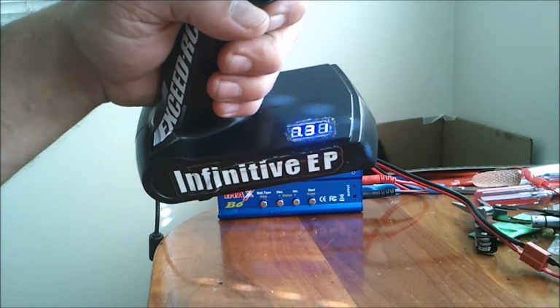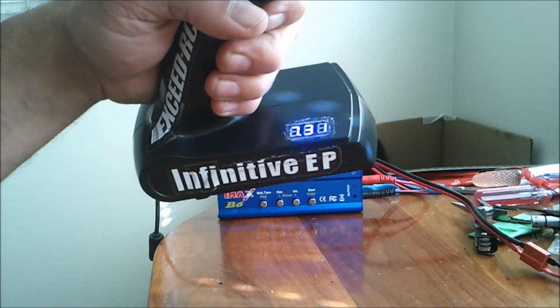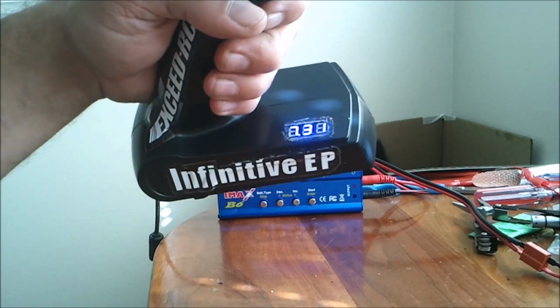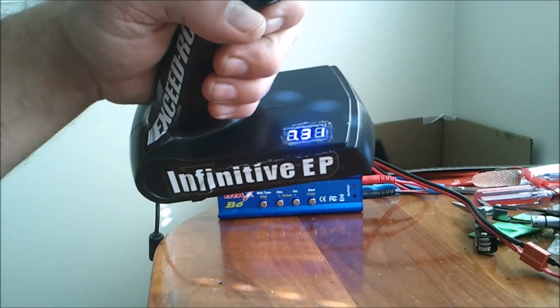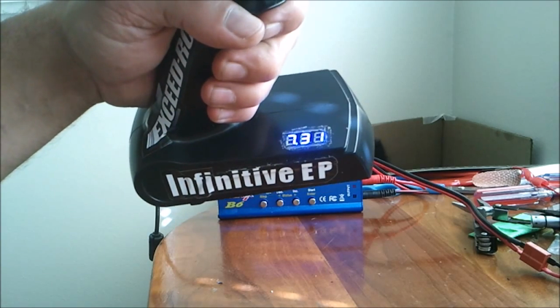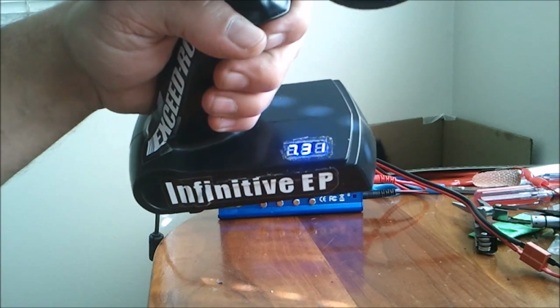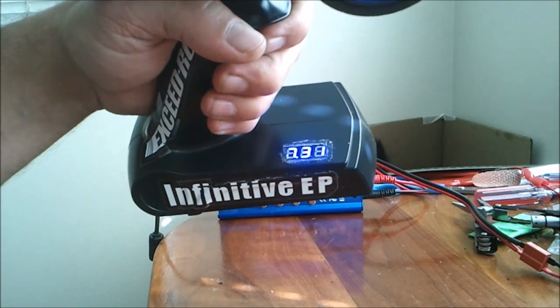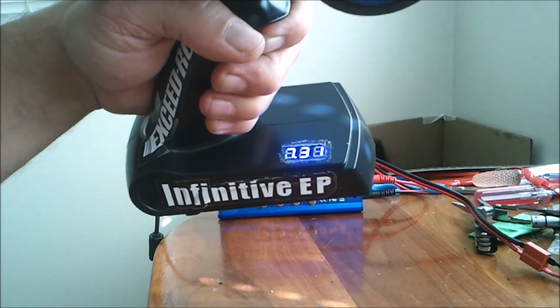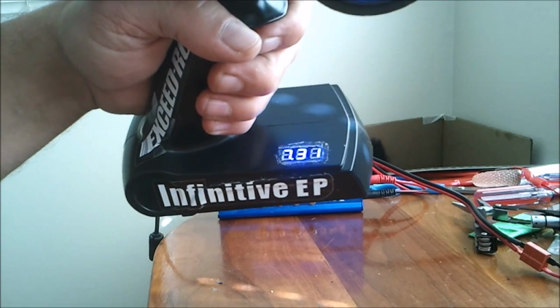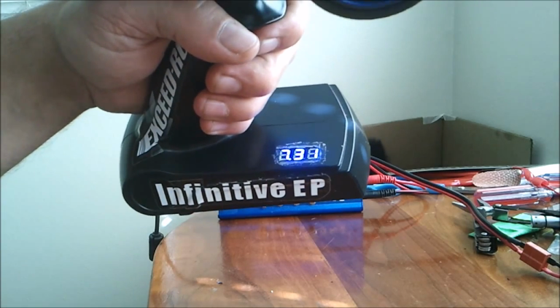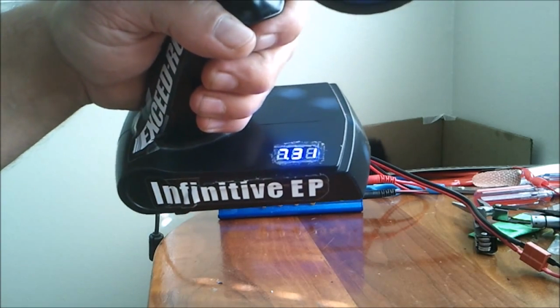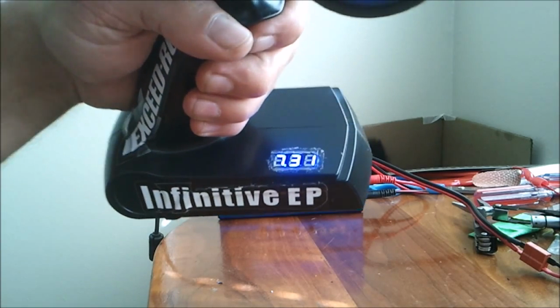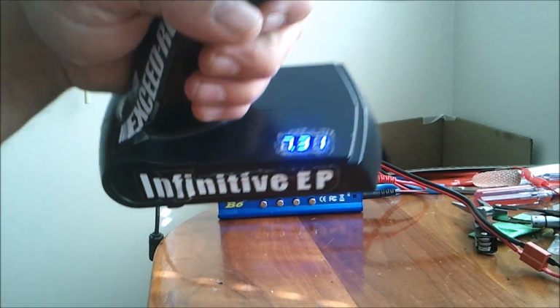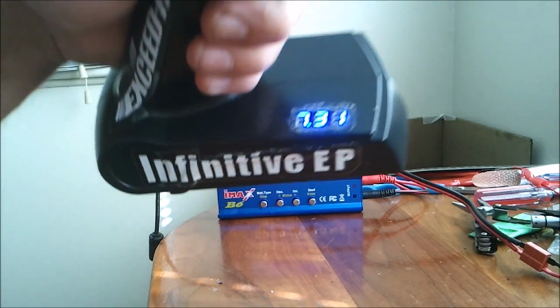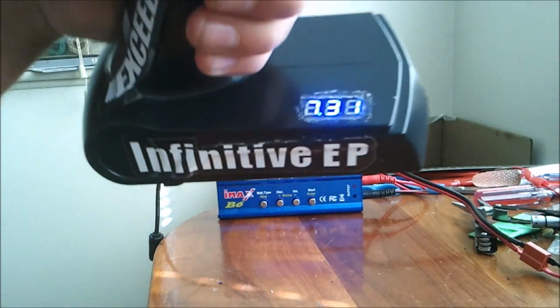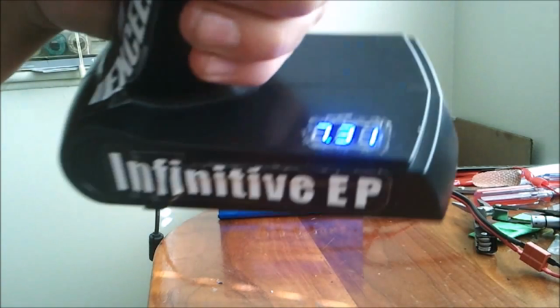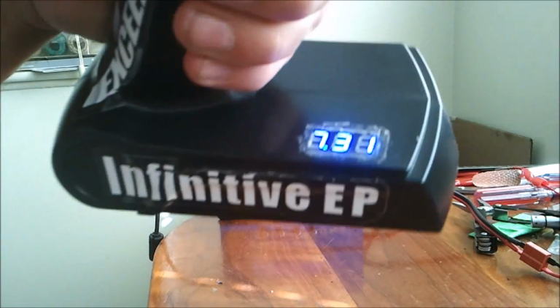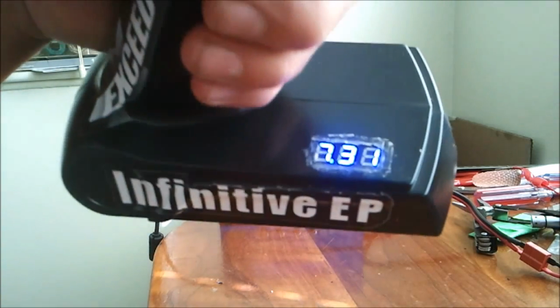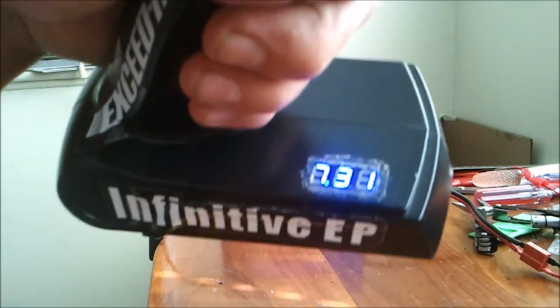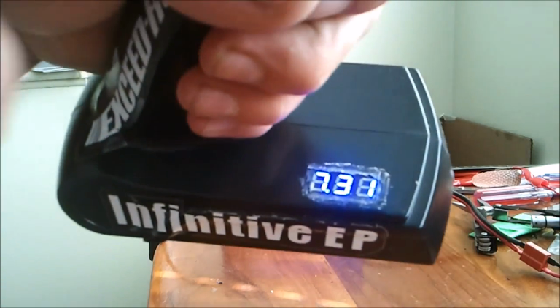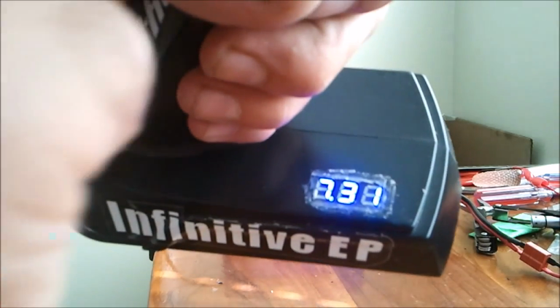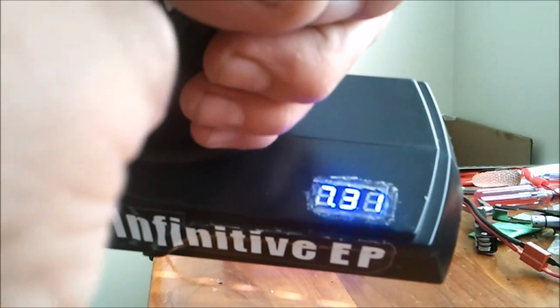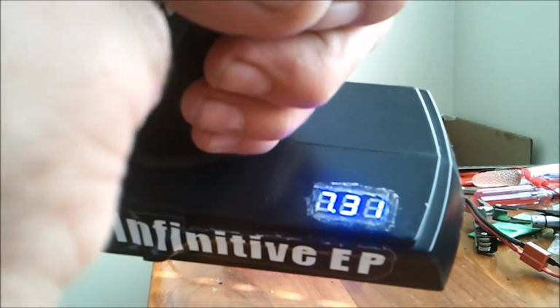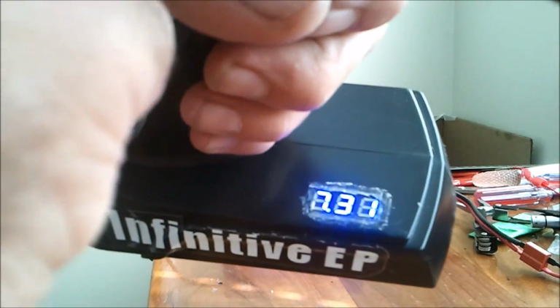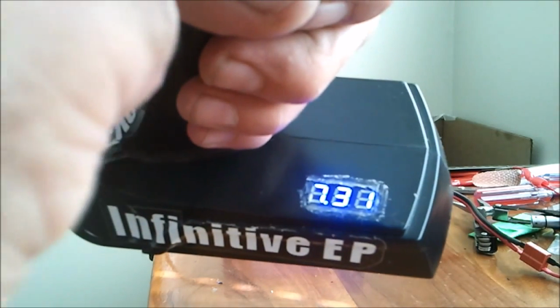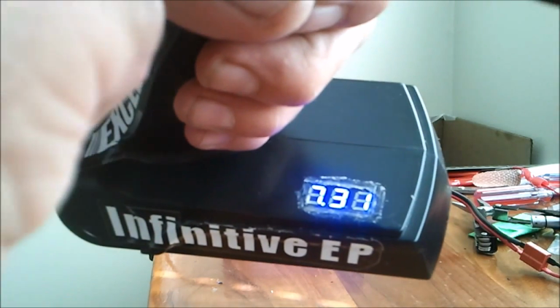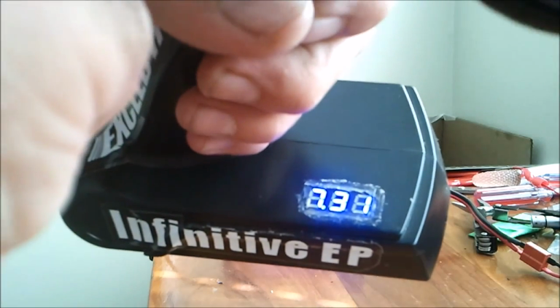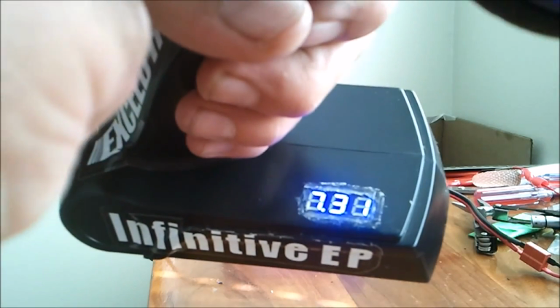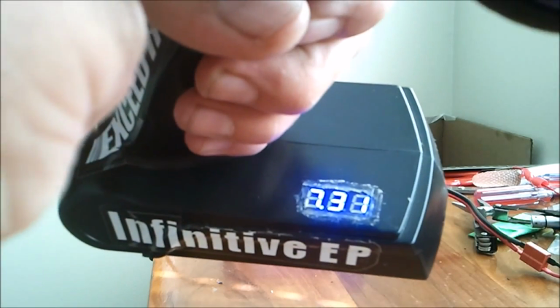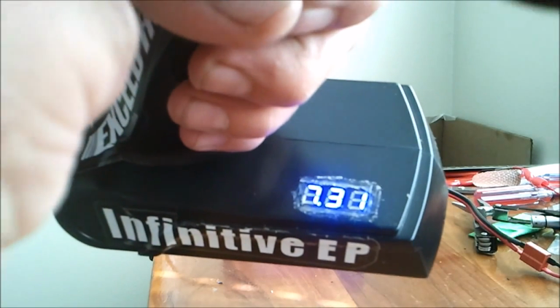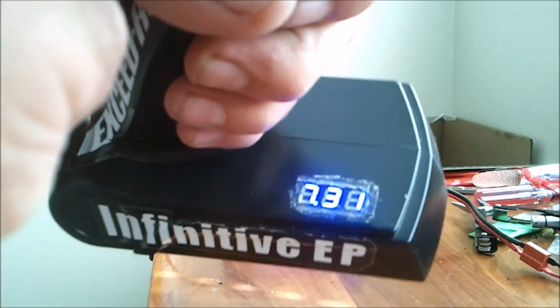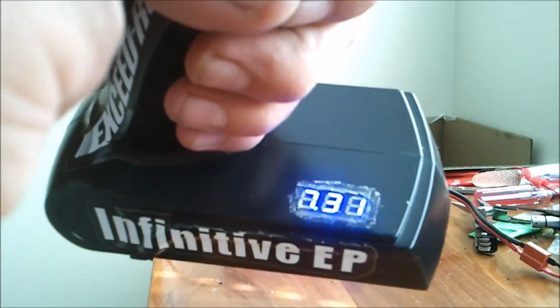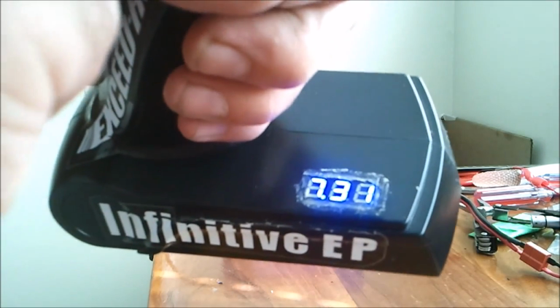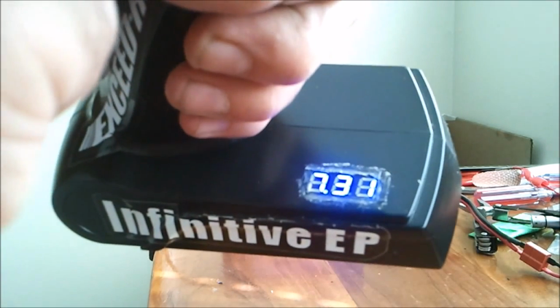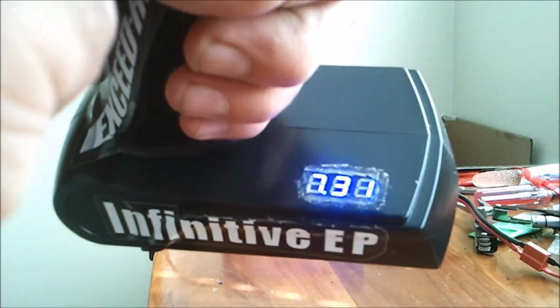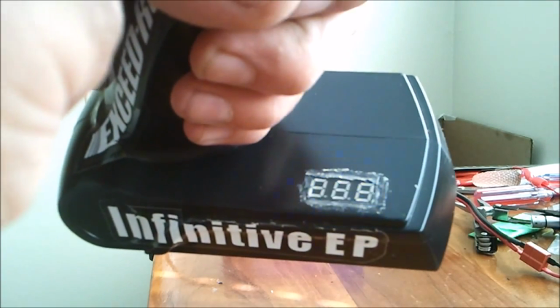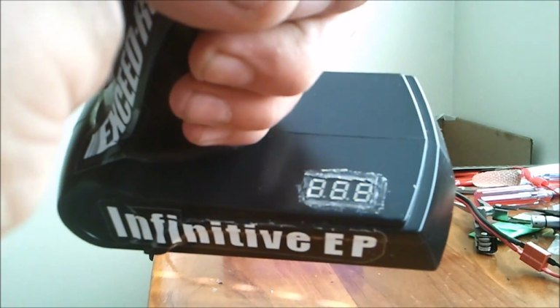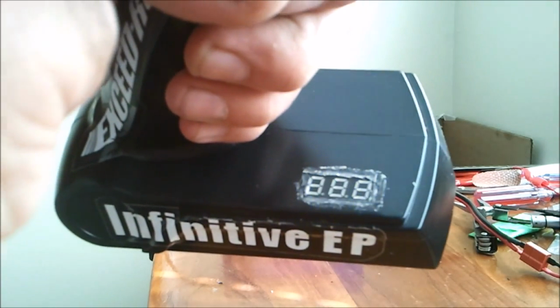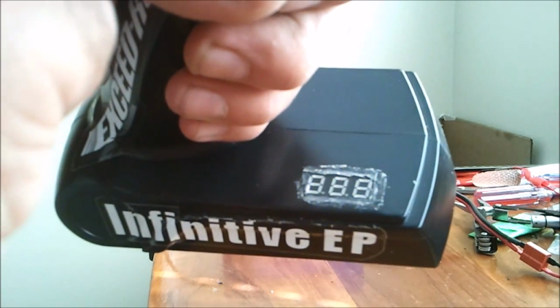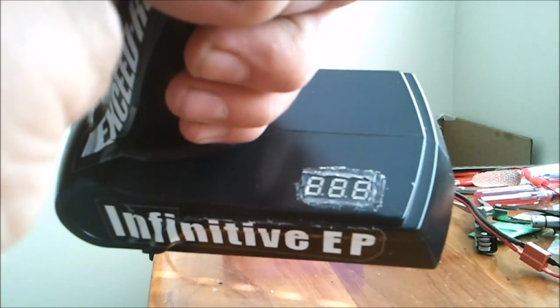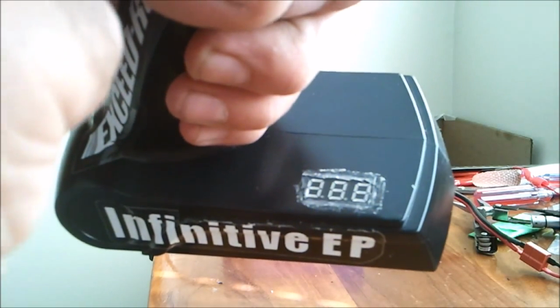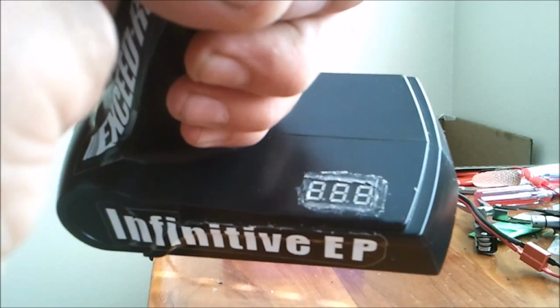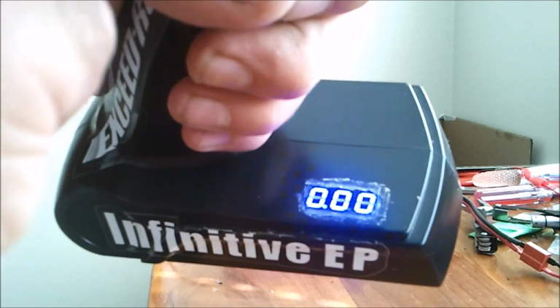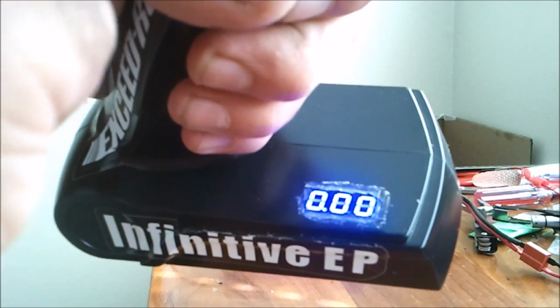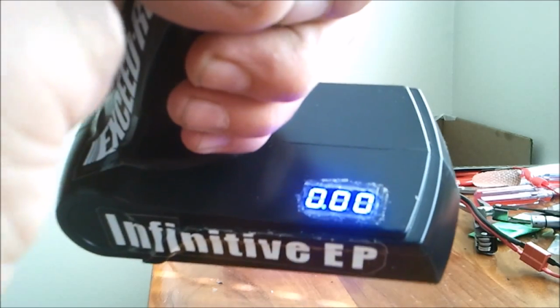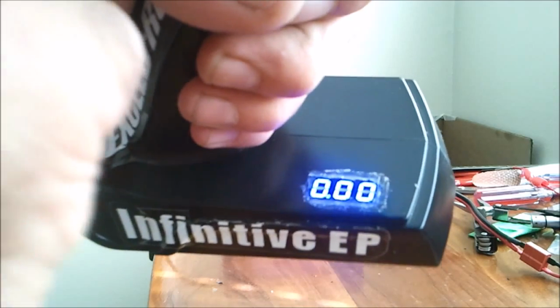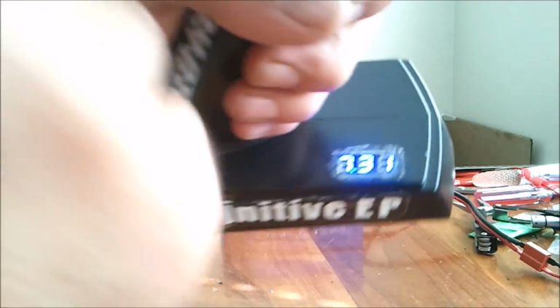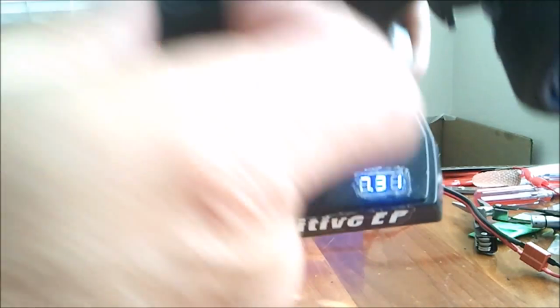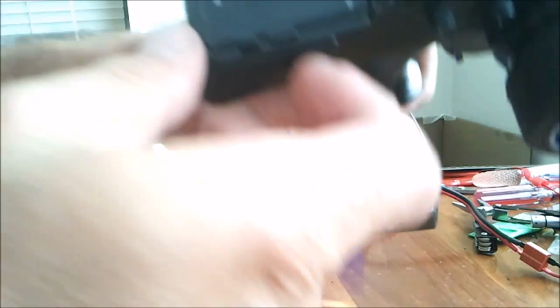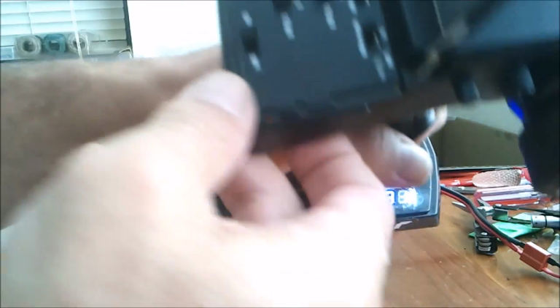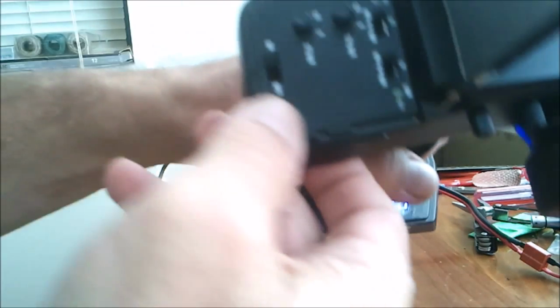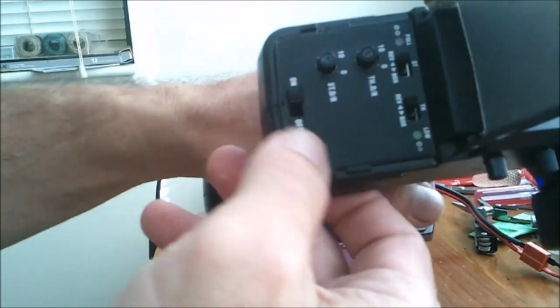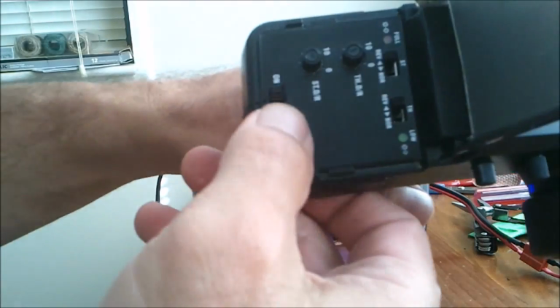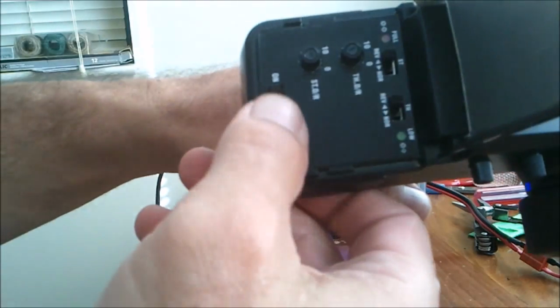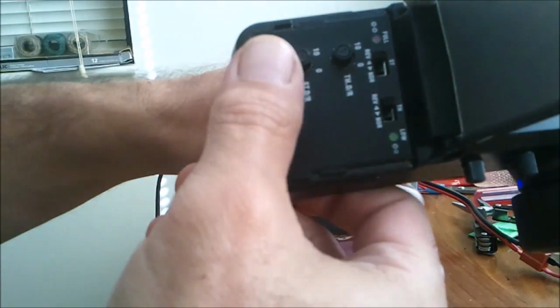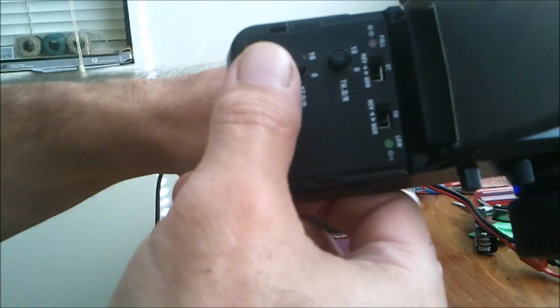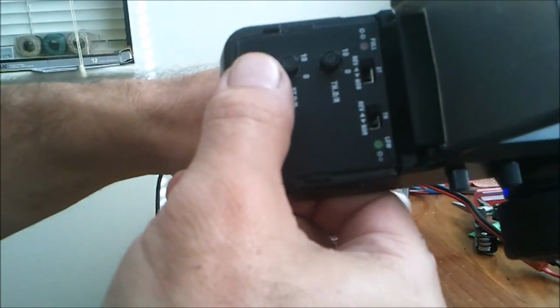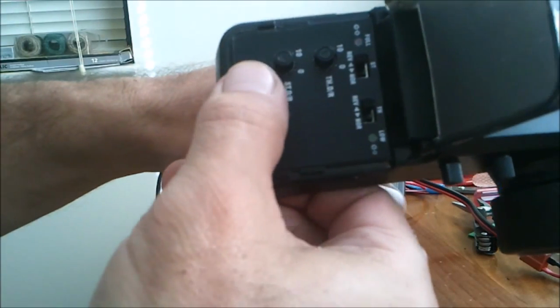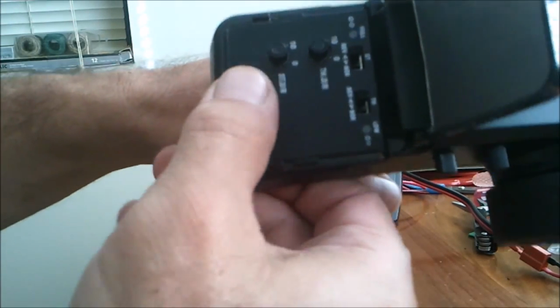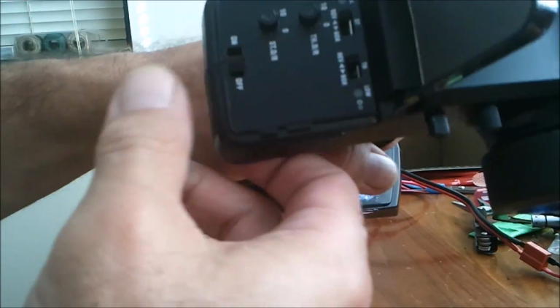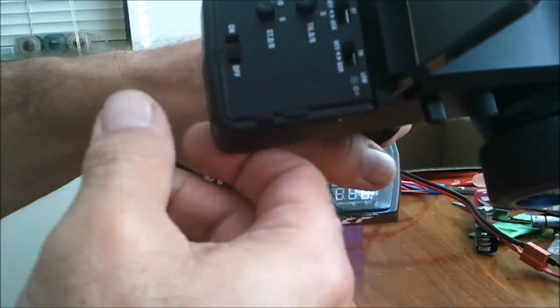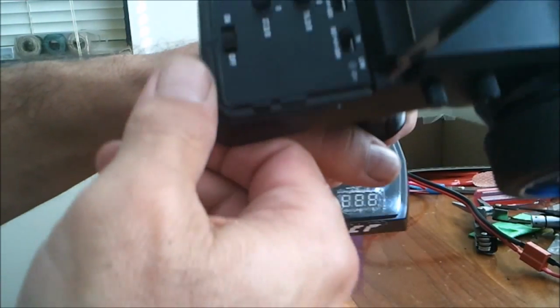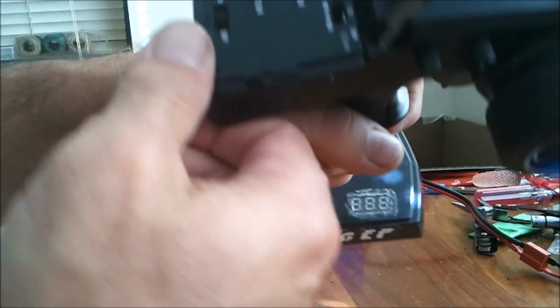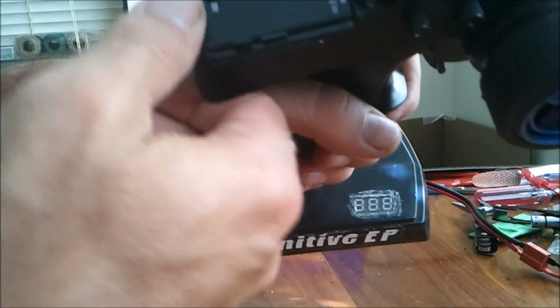I put the LED readout on there so I can see how much voltage is in it. It operates off the on and off switch.